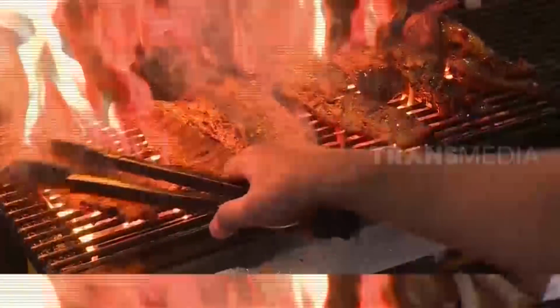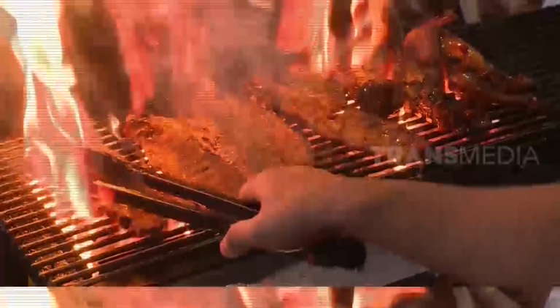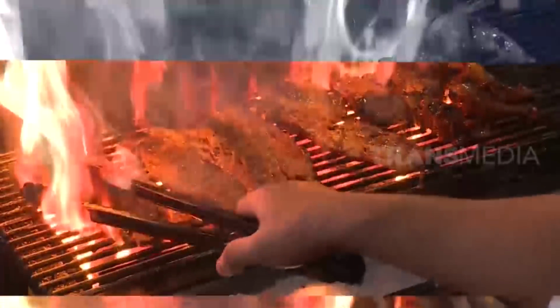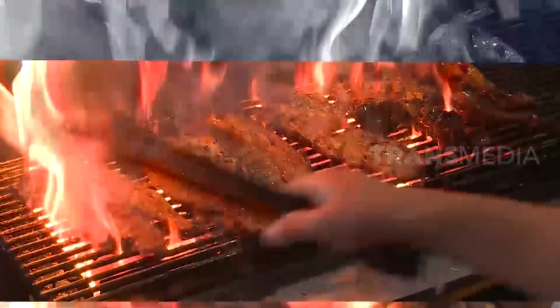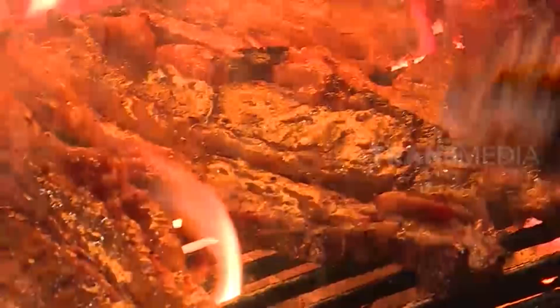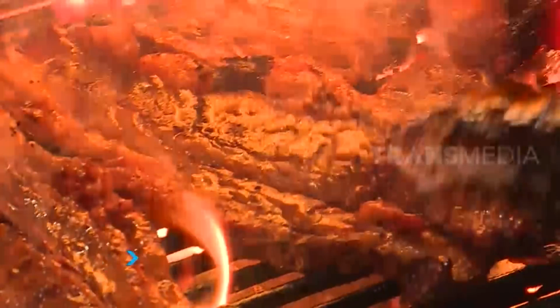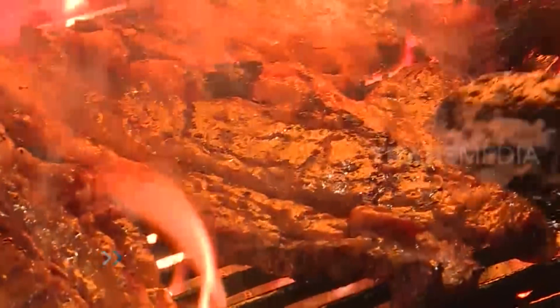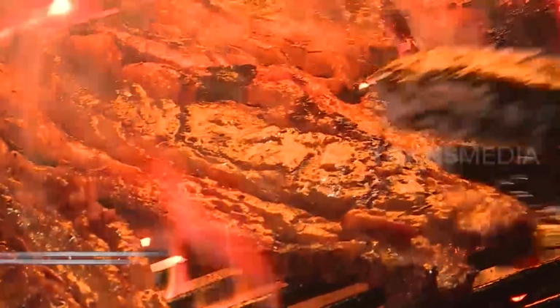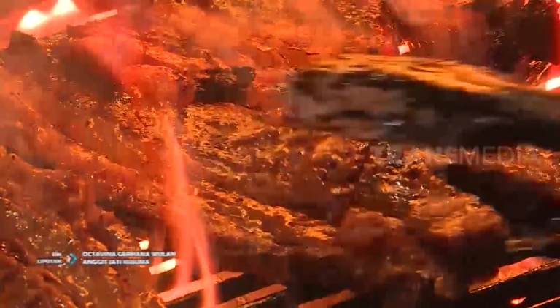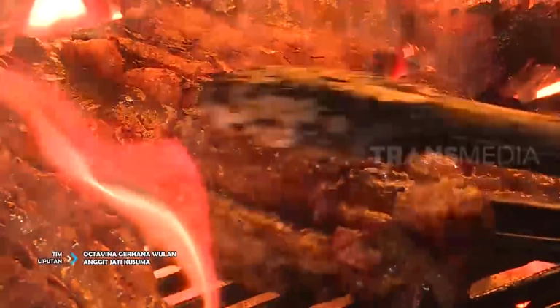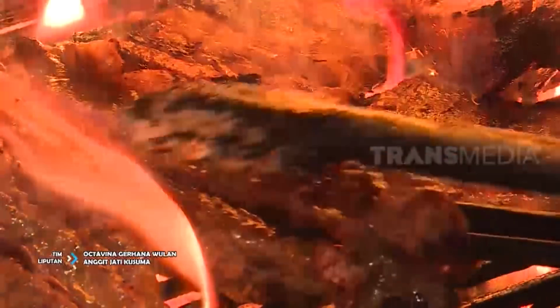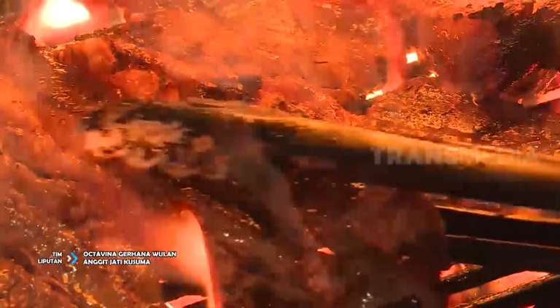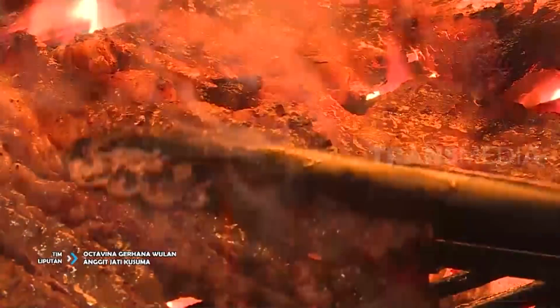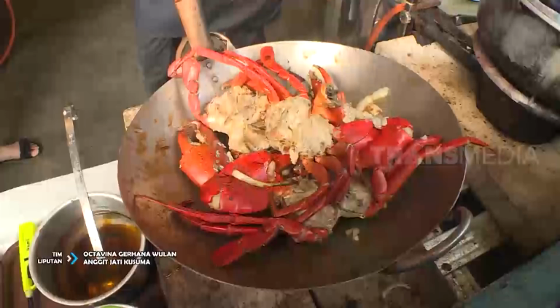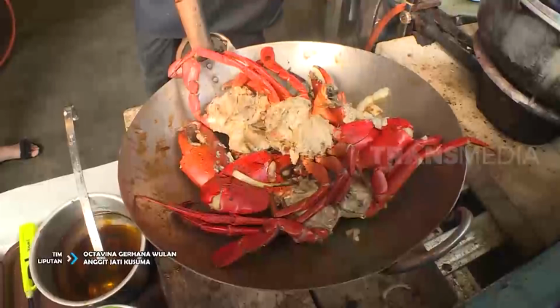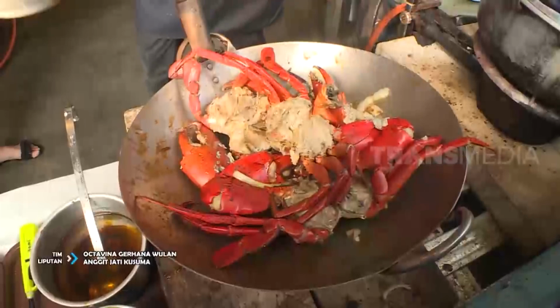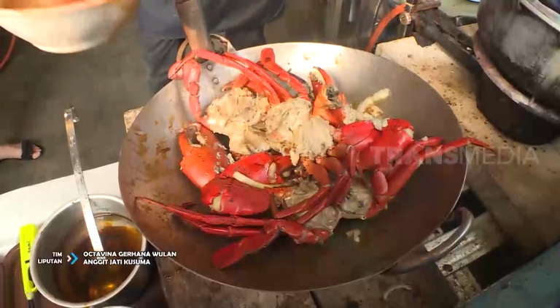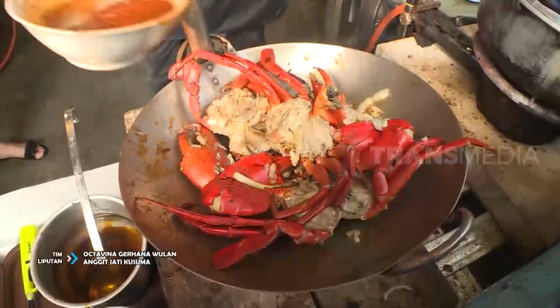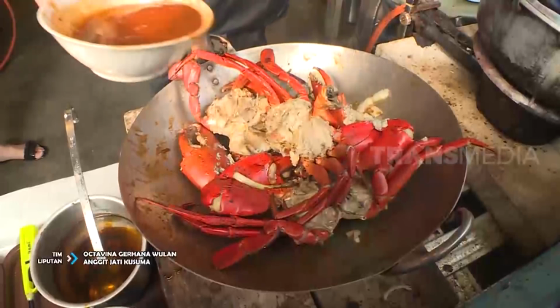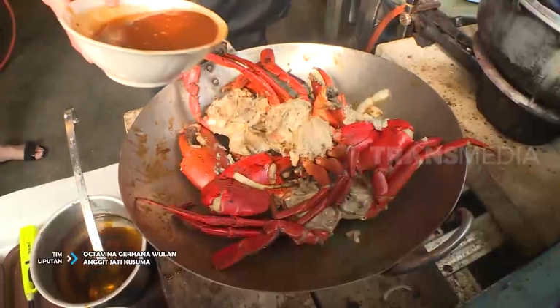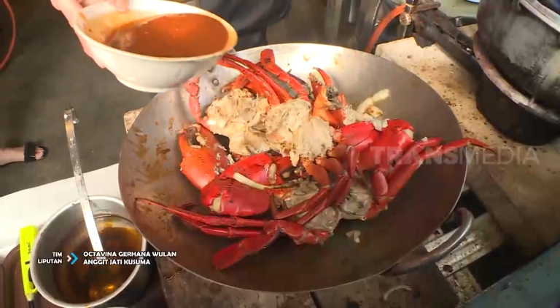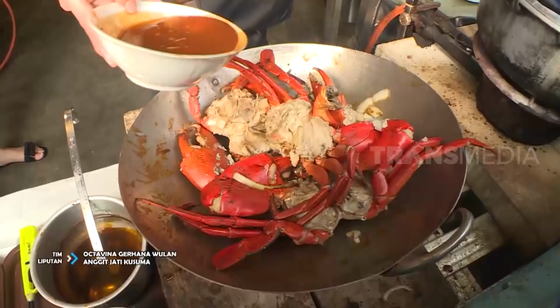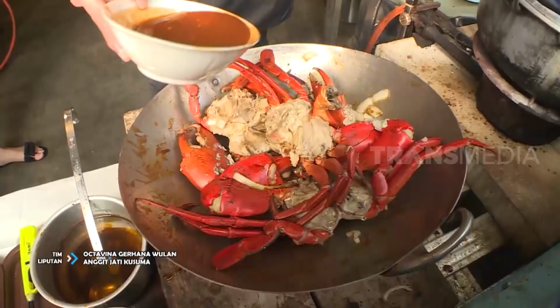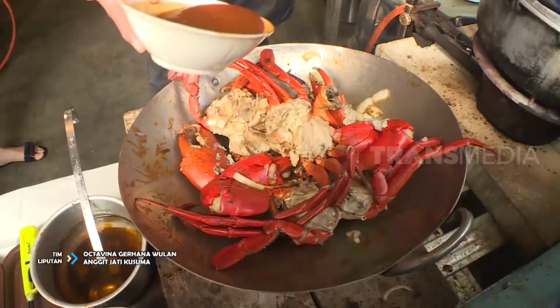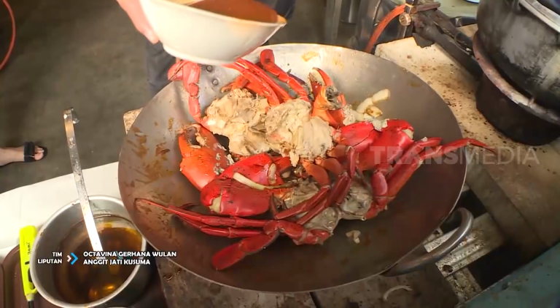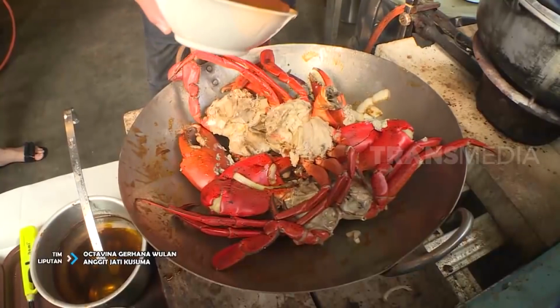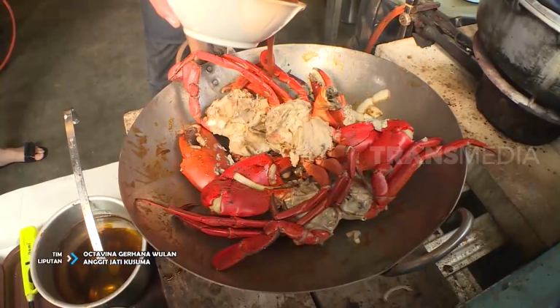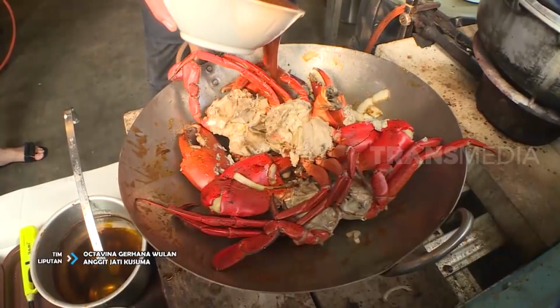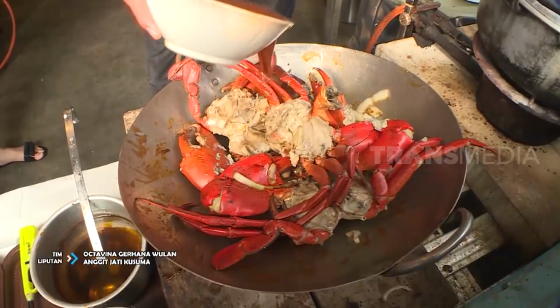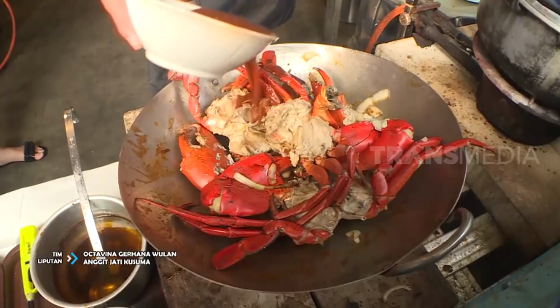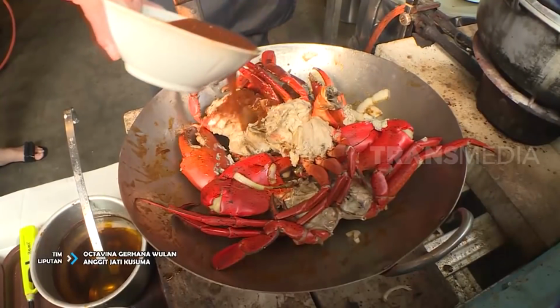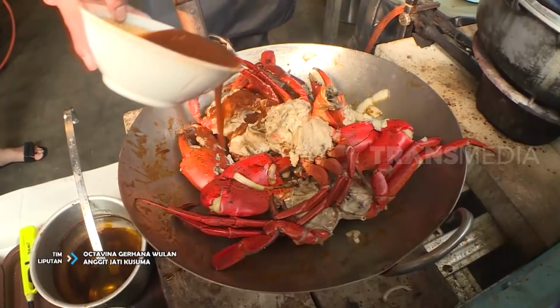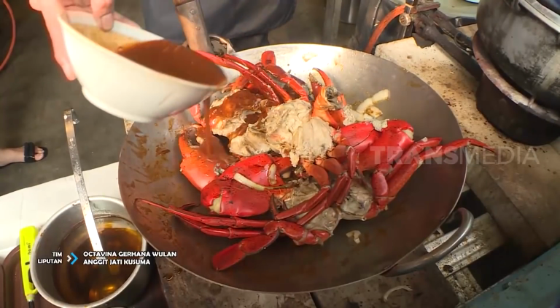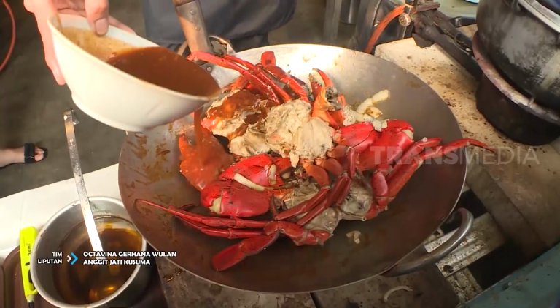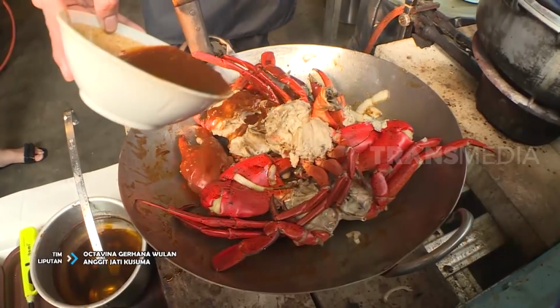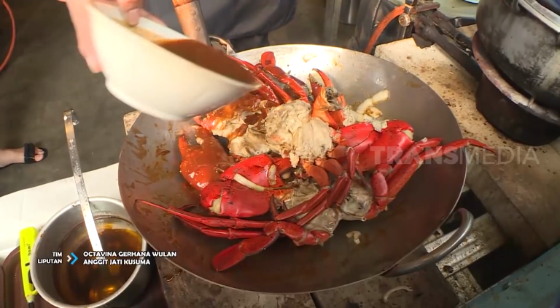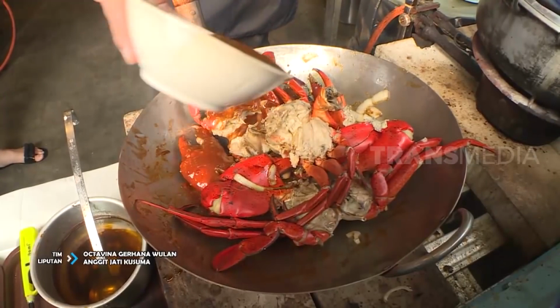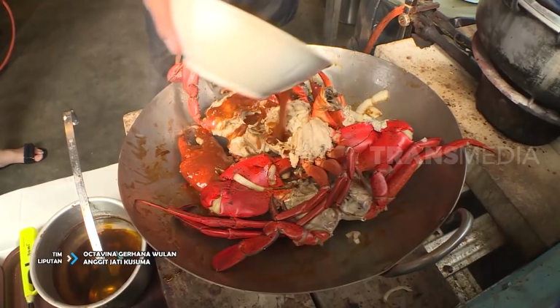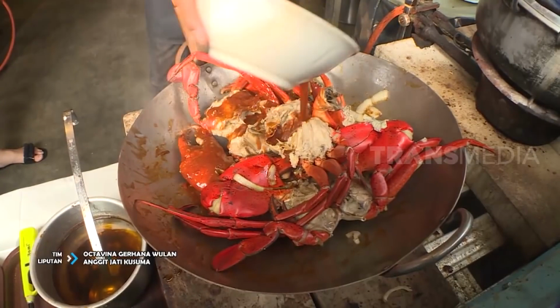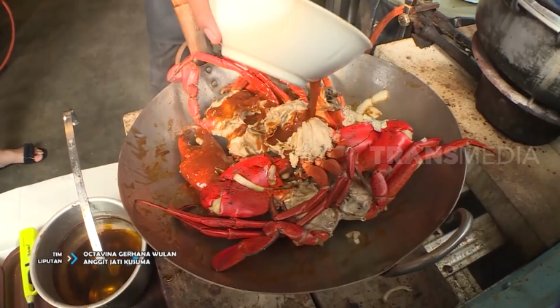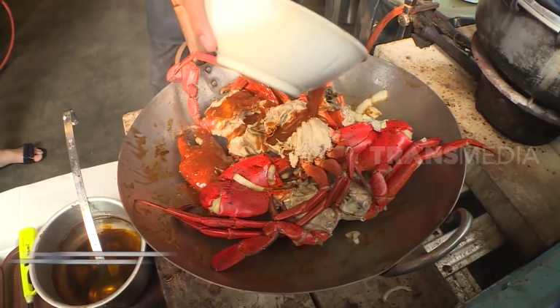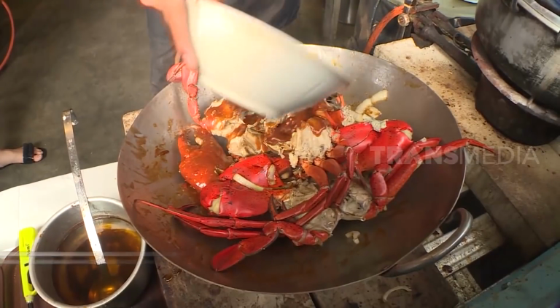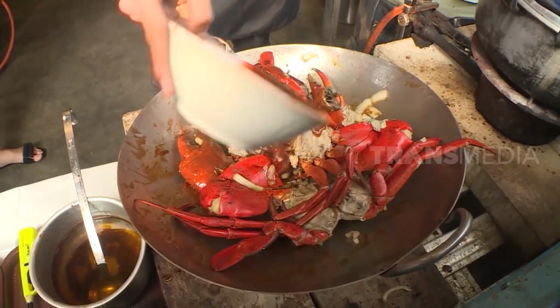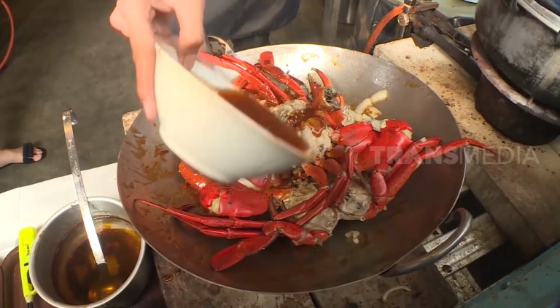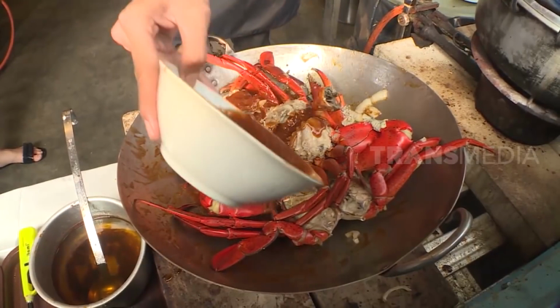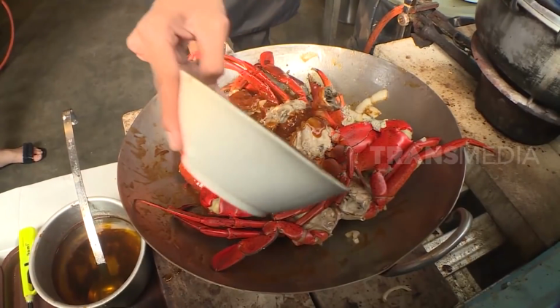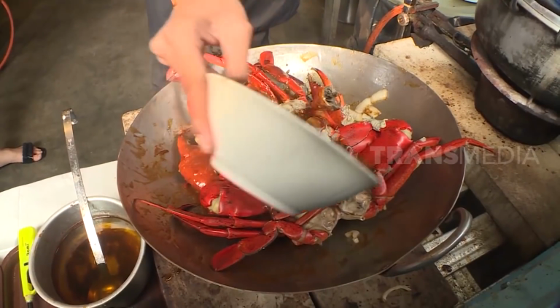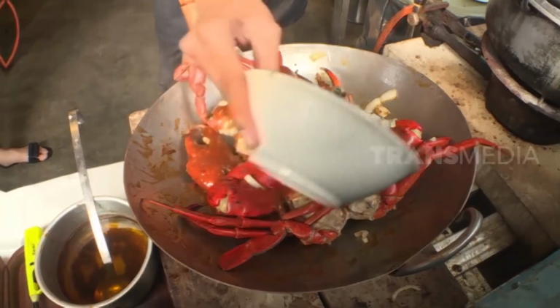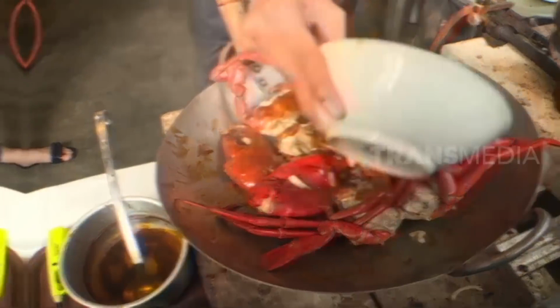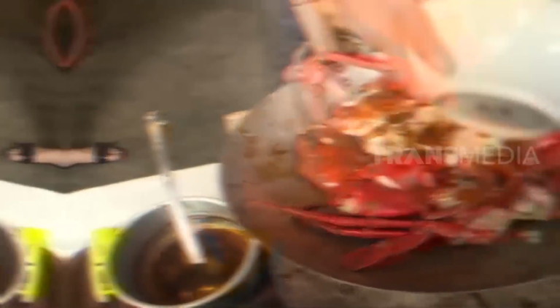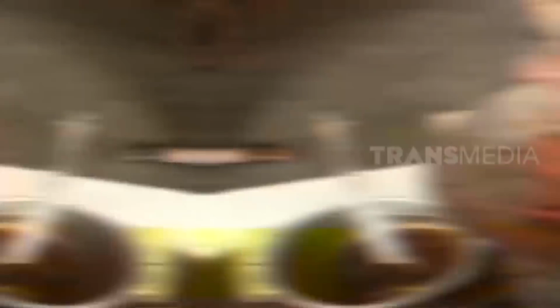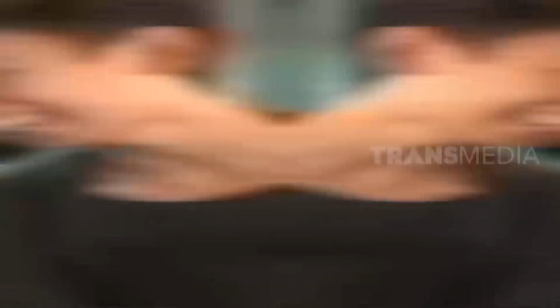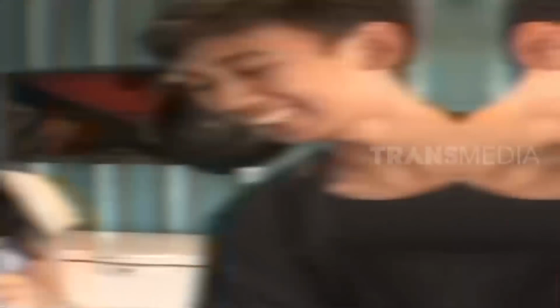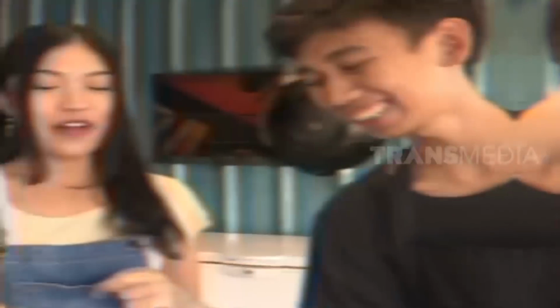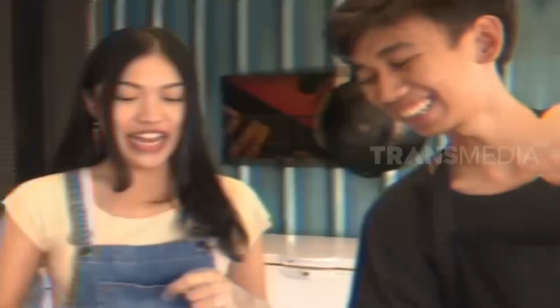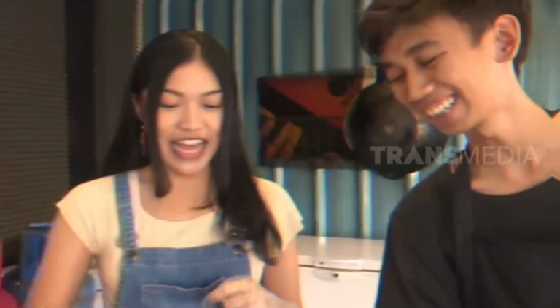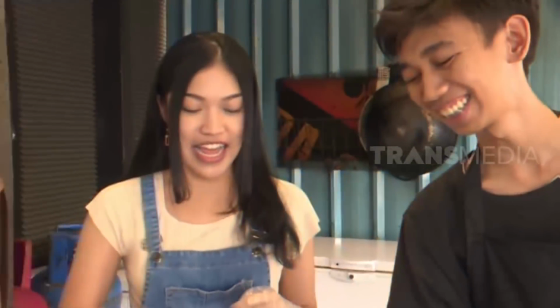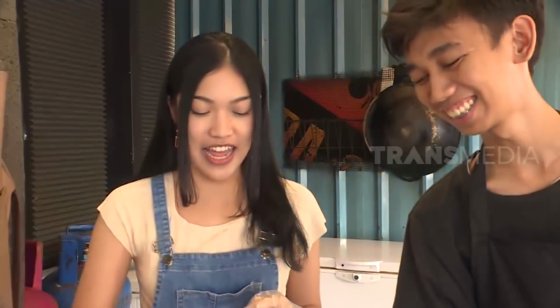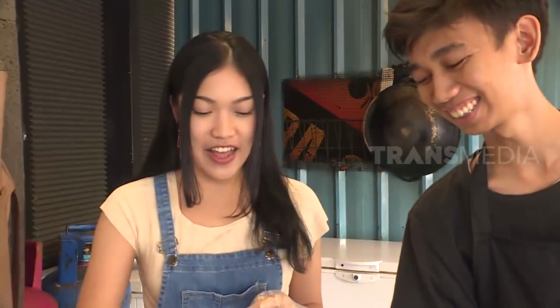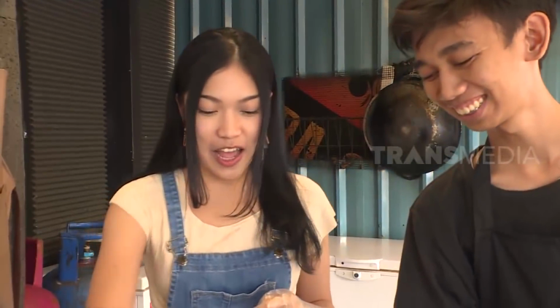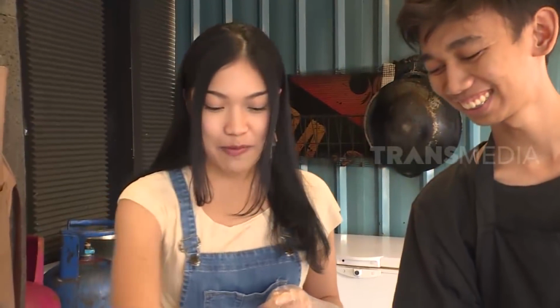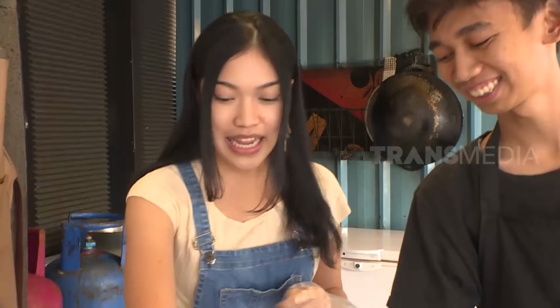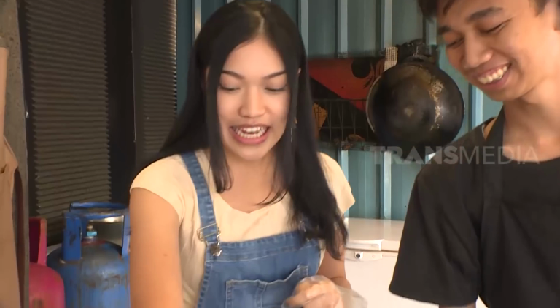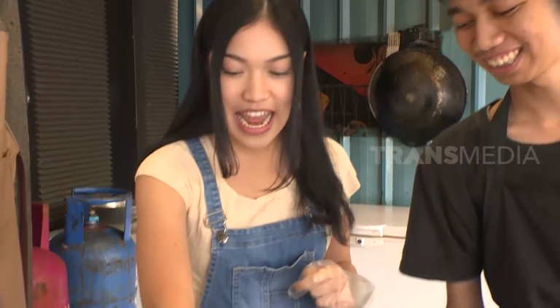Notice how to make the best taste of the fruit. Rara bakal ngajakin kita keliniran guys. Seafood lover, mana suaranya? Pertama, kita siapin dulu bumbu dasarnya ya.